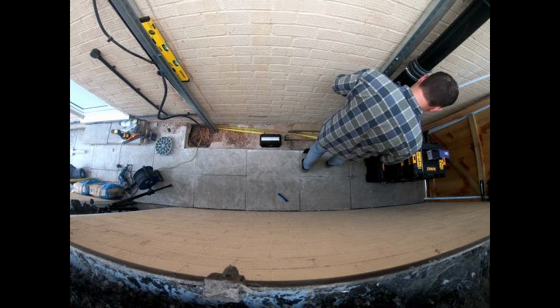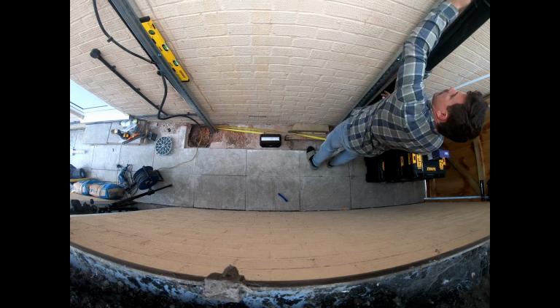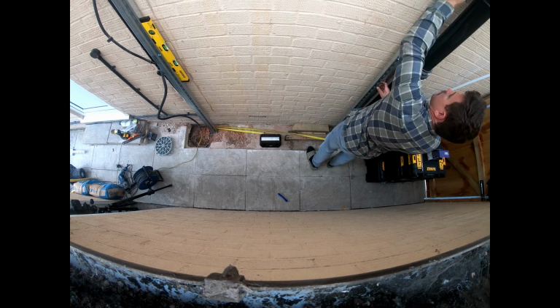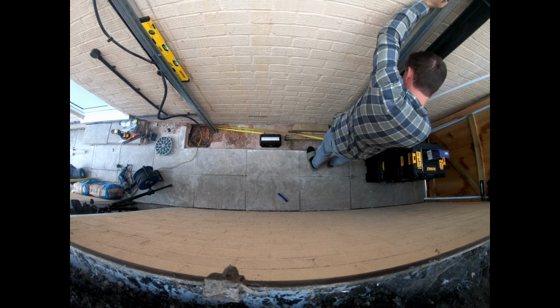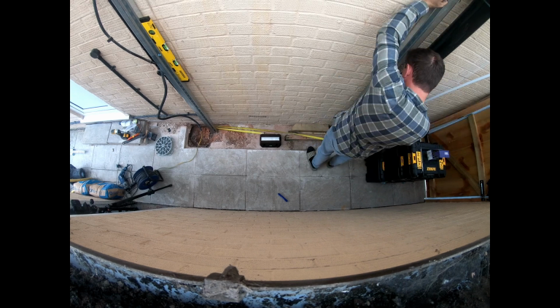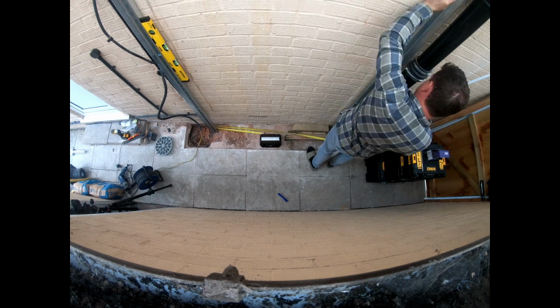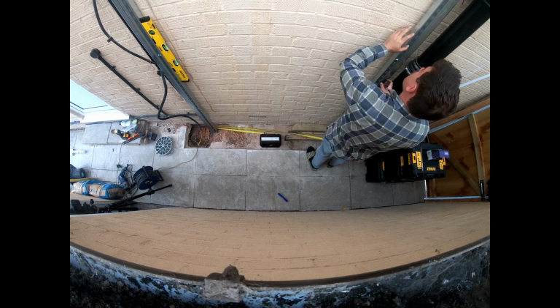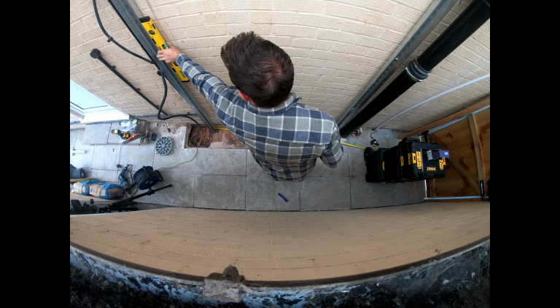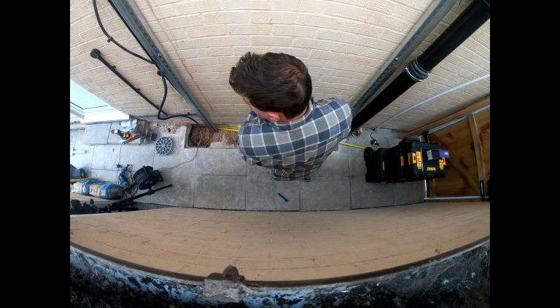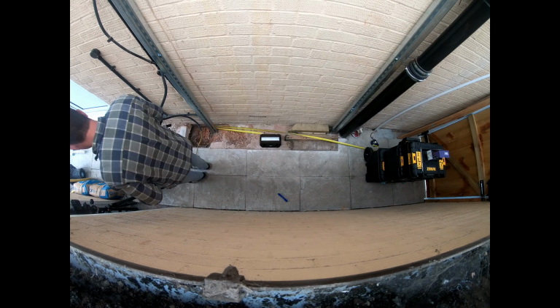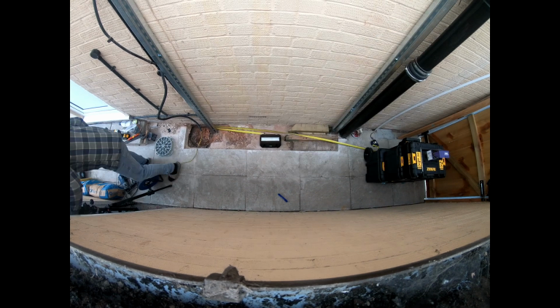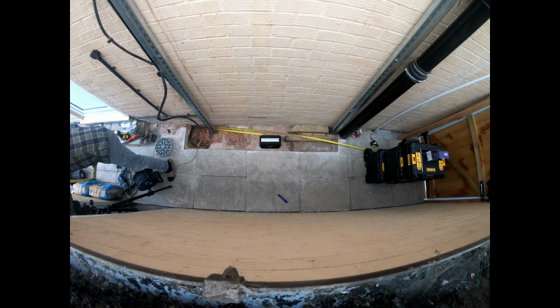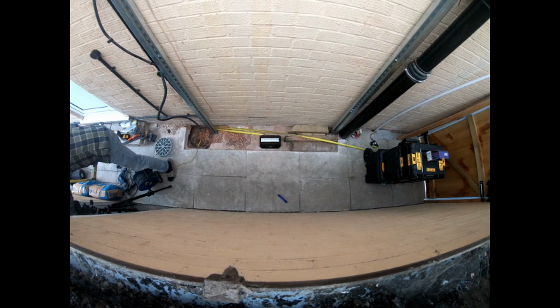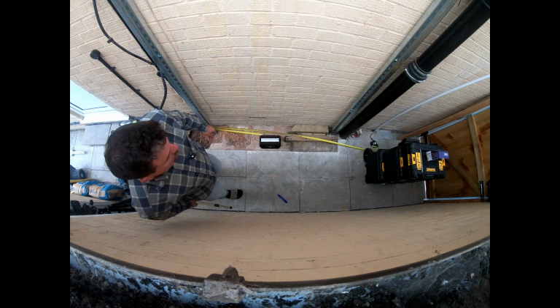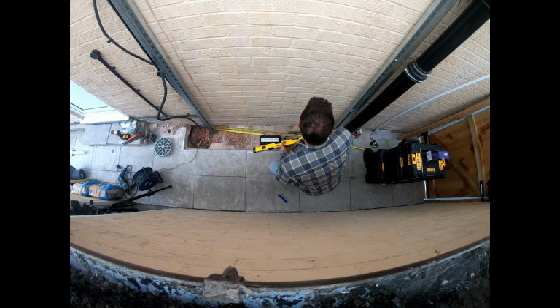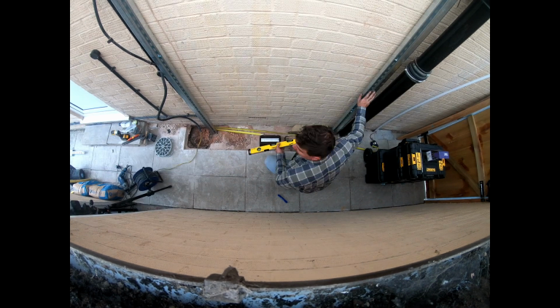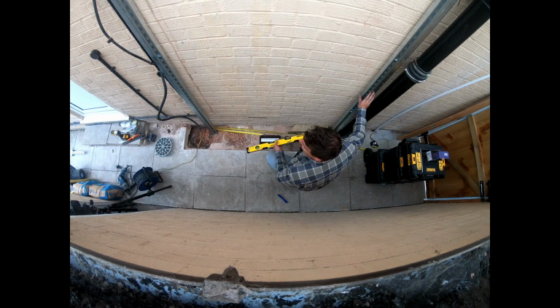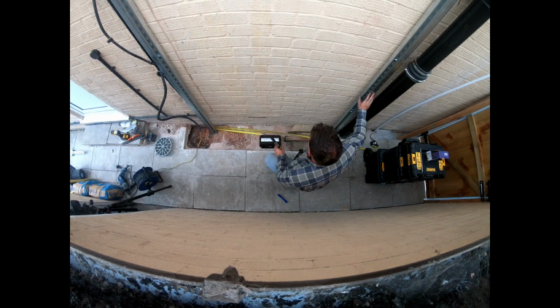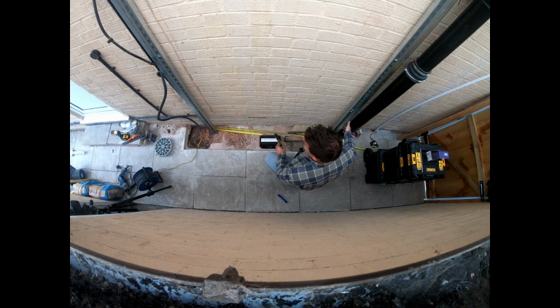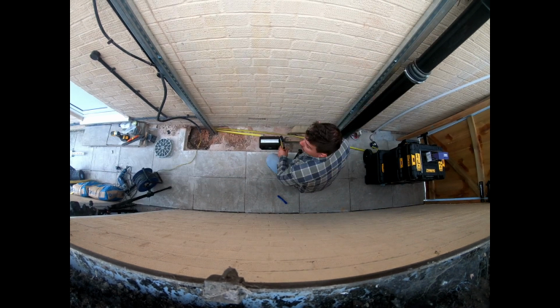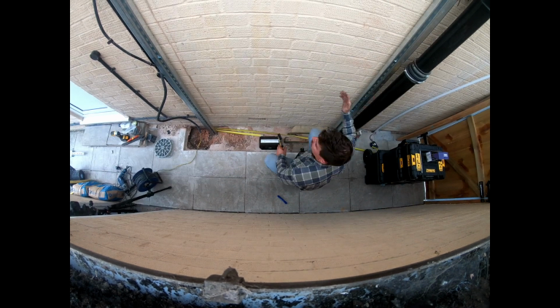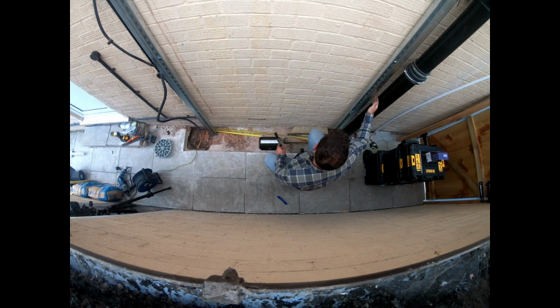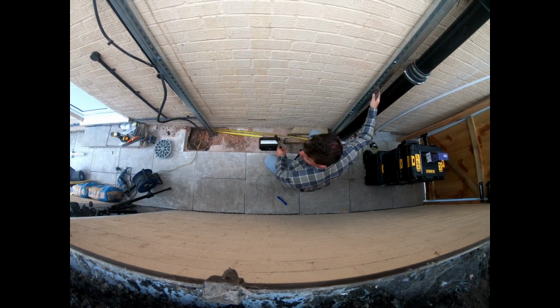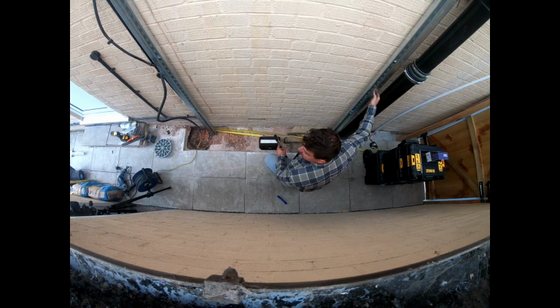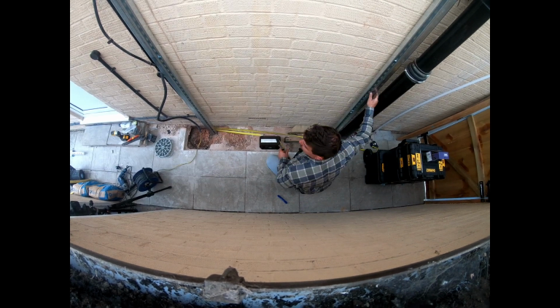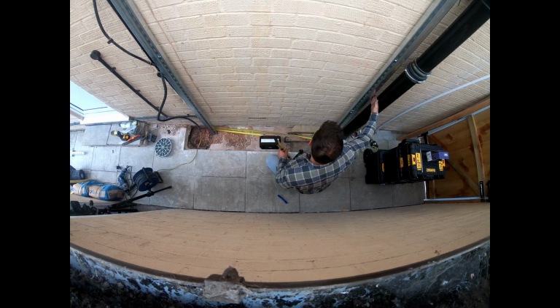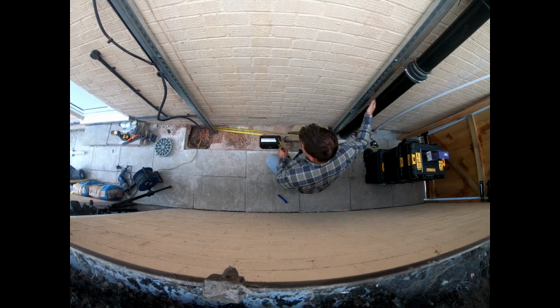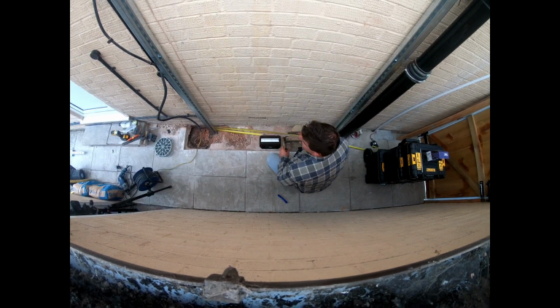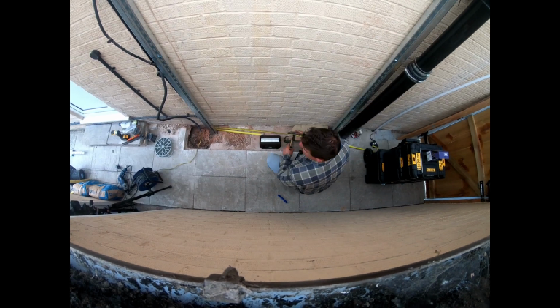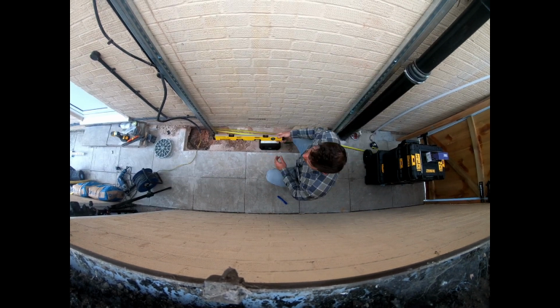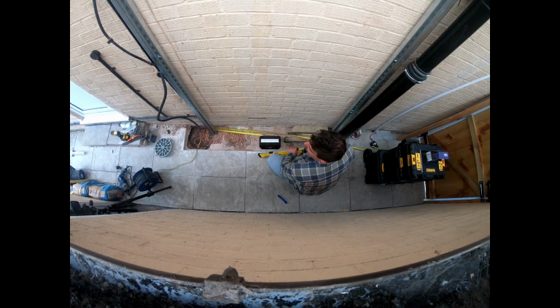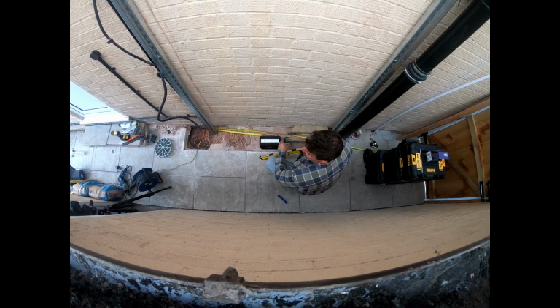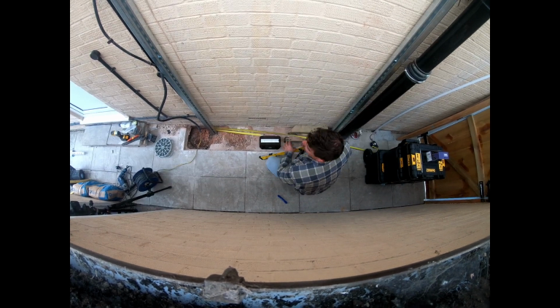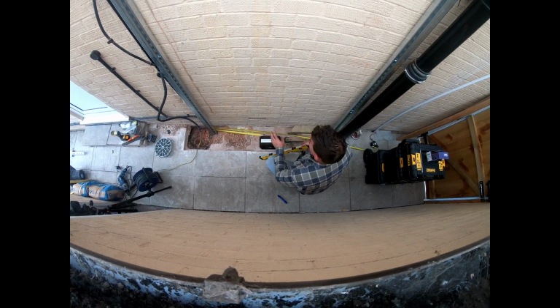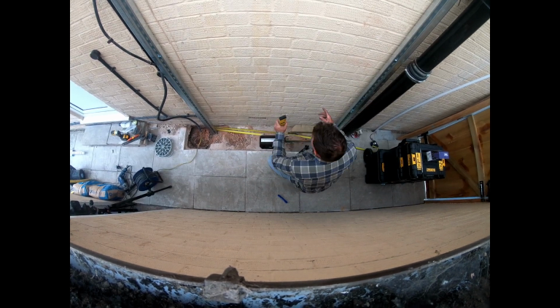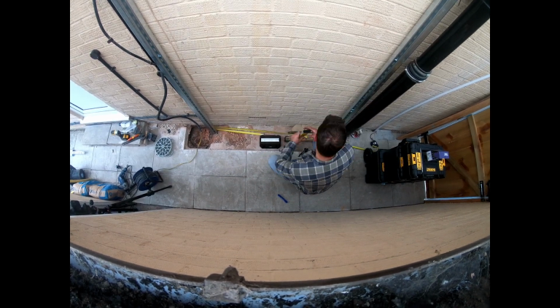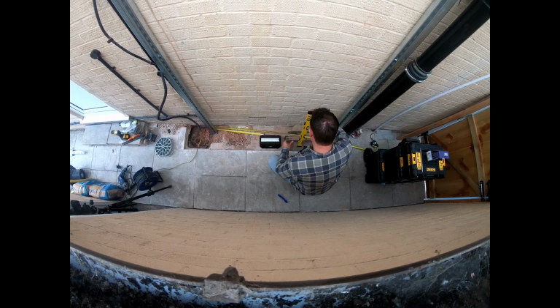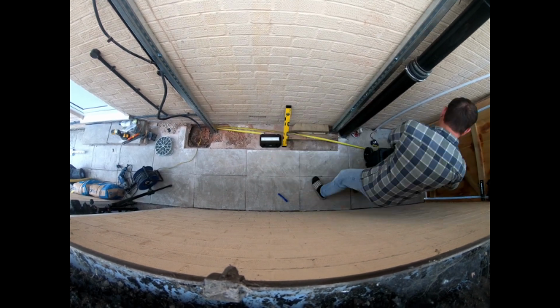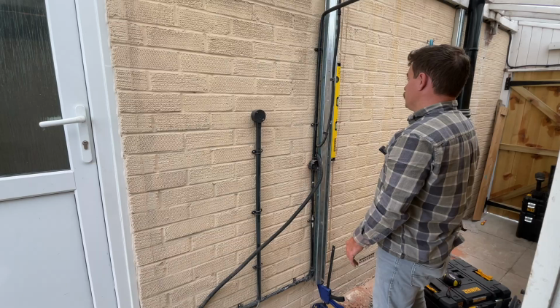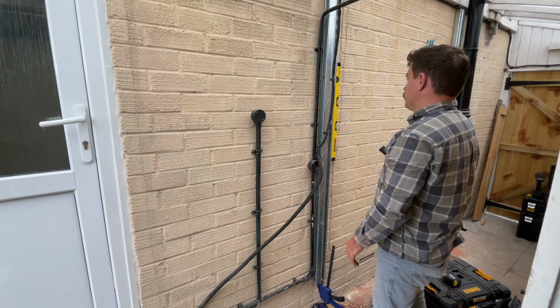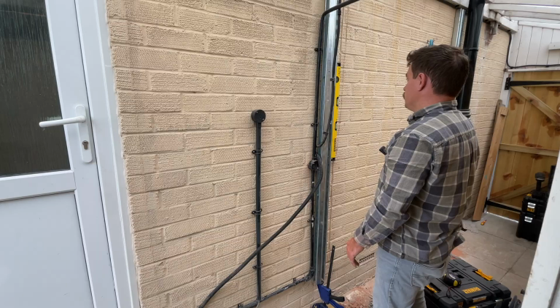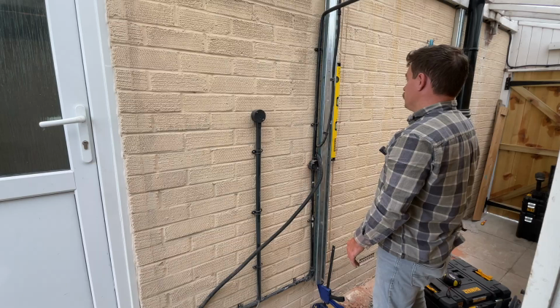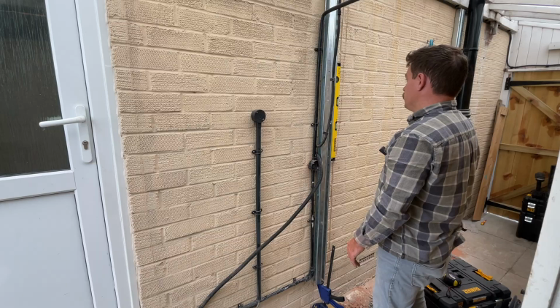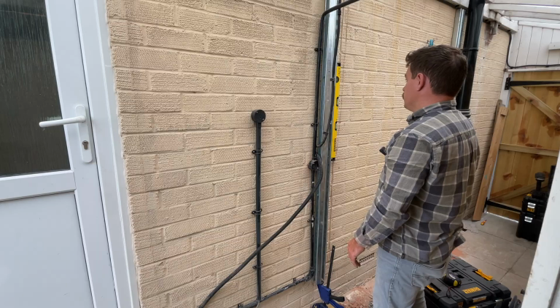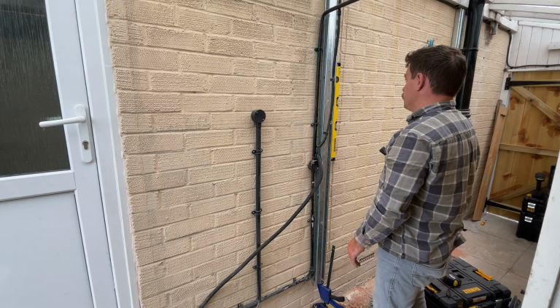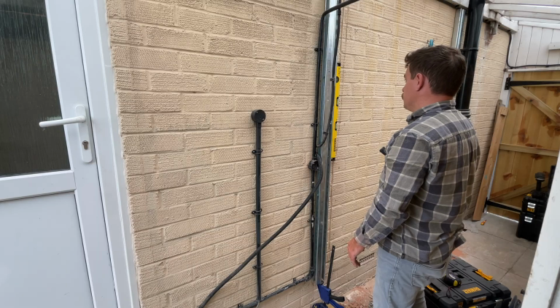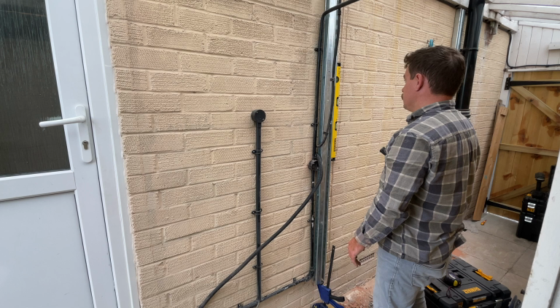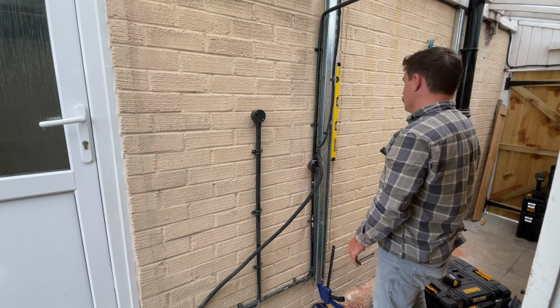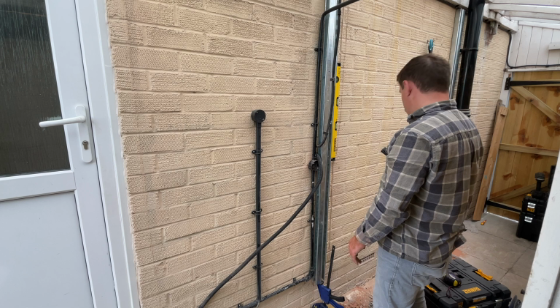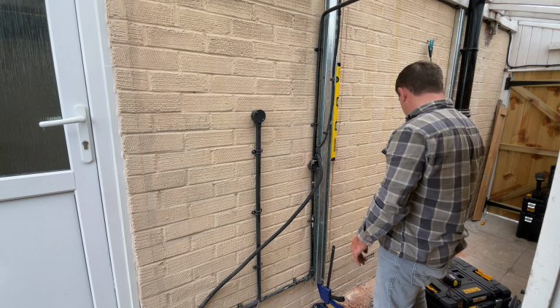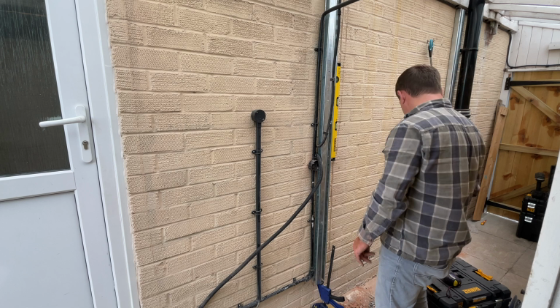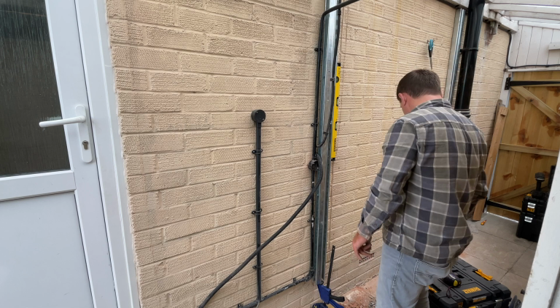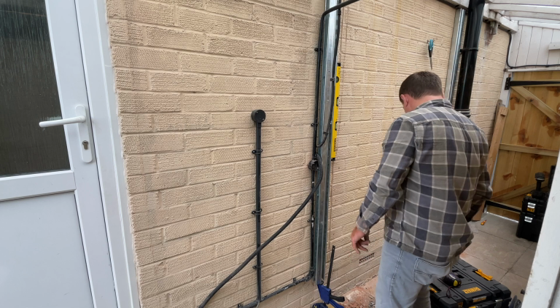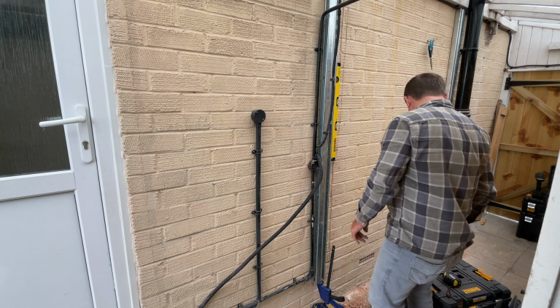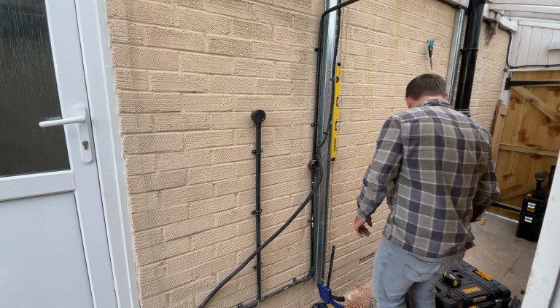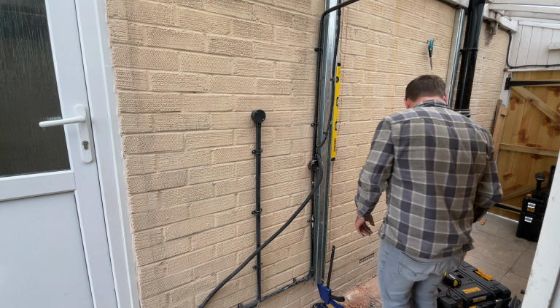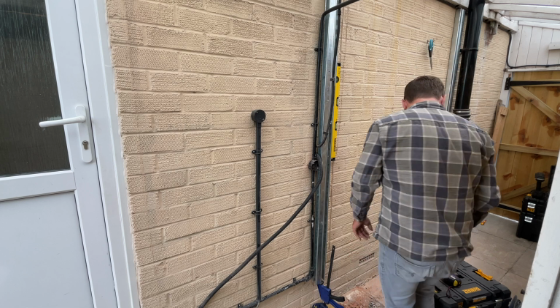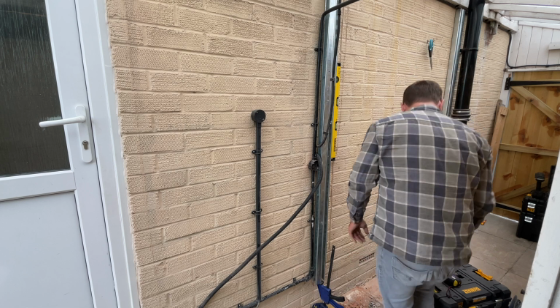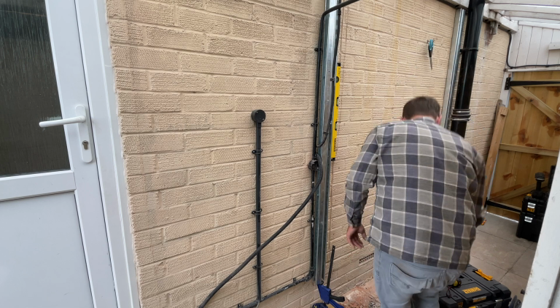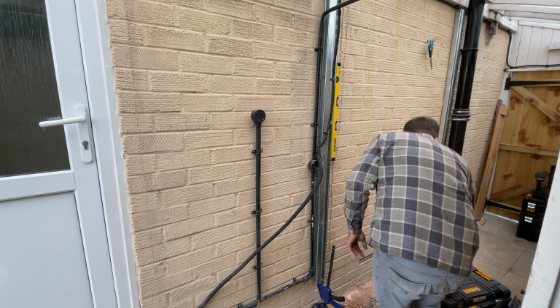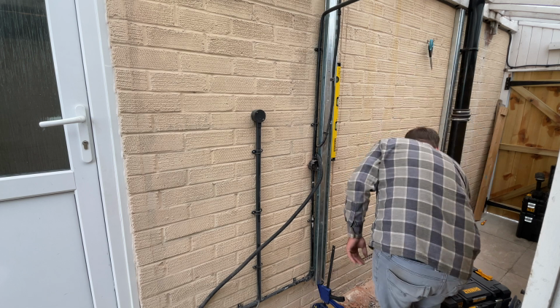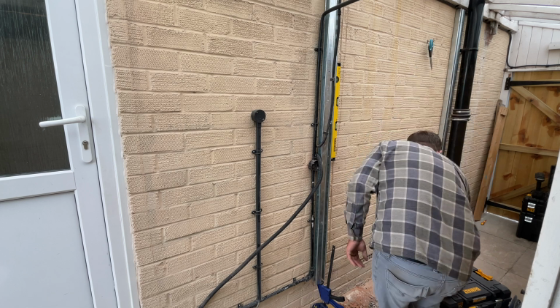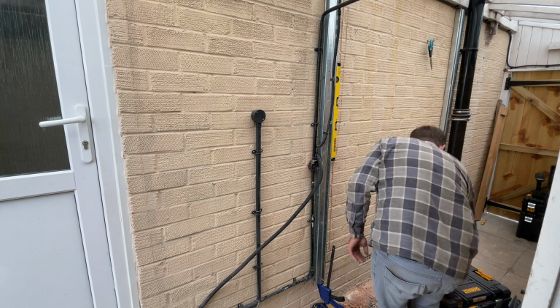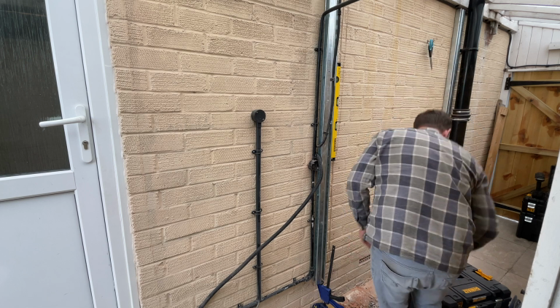Now that the space is clear for my second unistrut, we can get on with installing that. You don't need to see that again, do you?